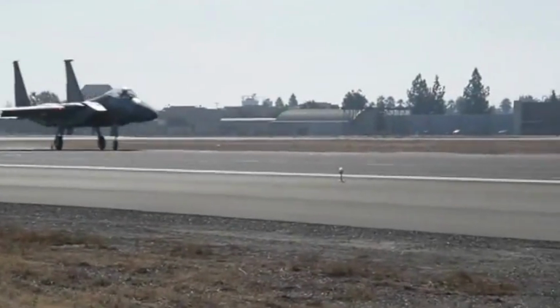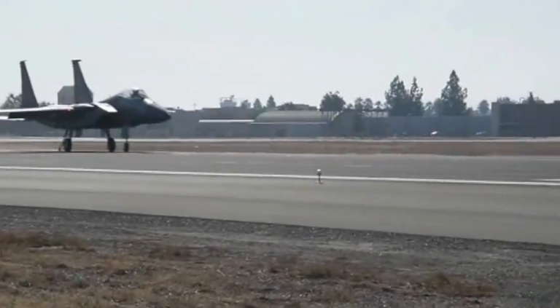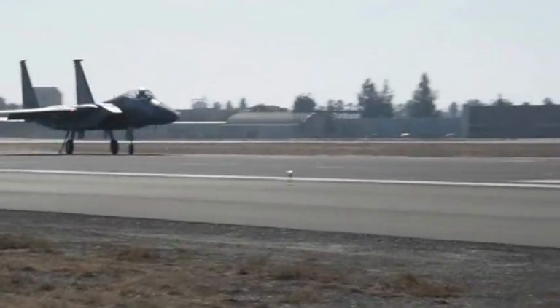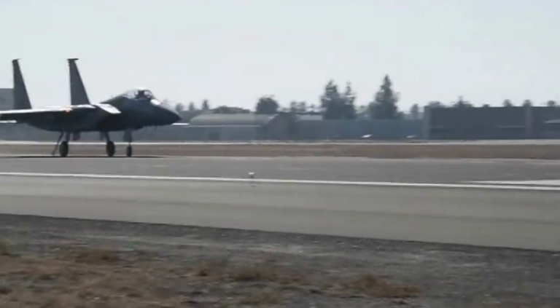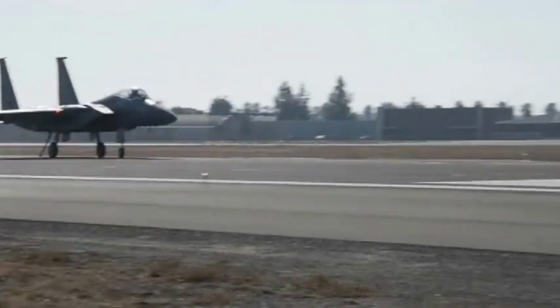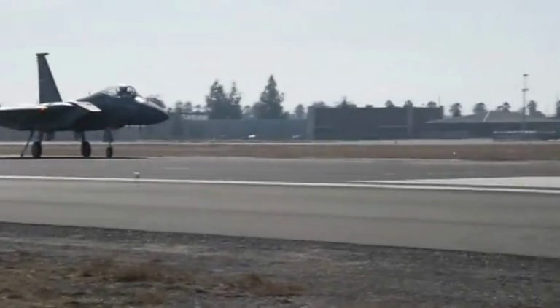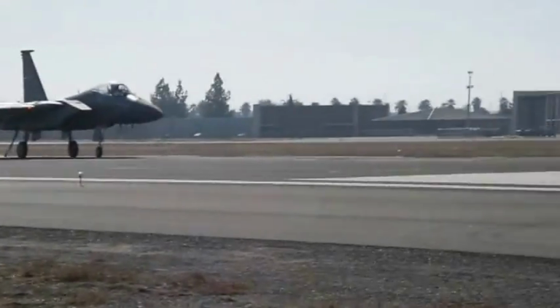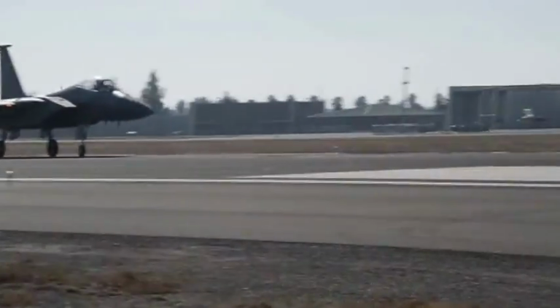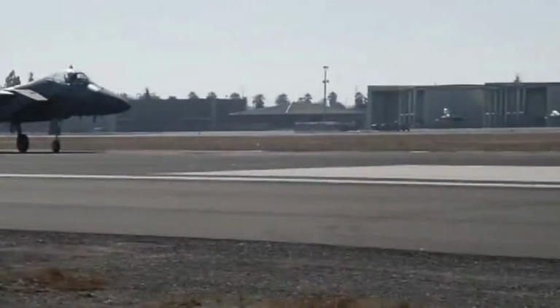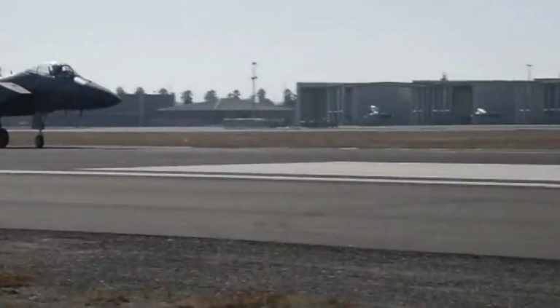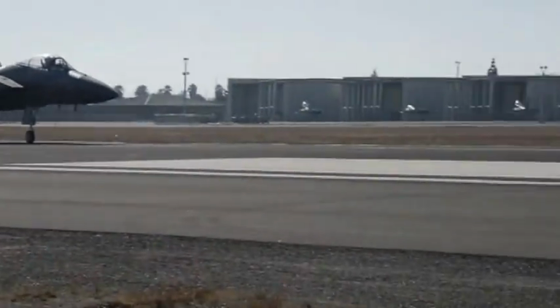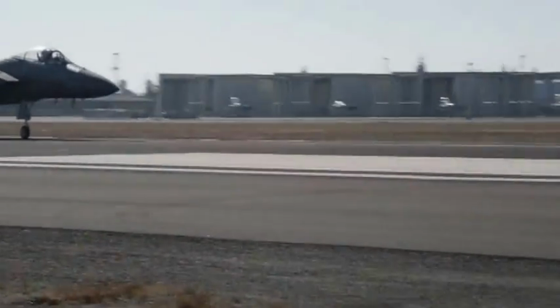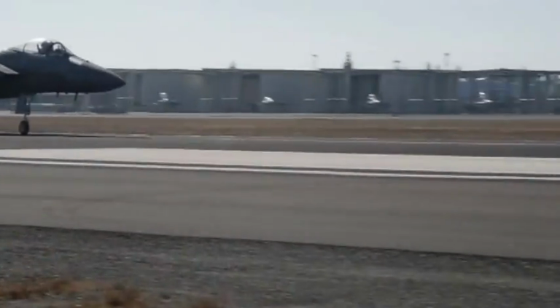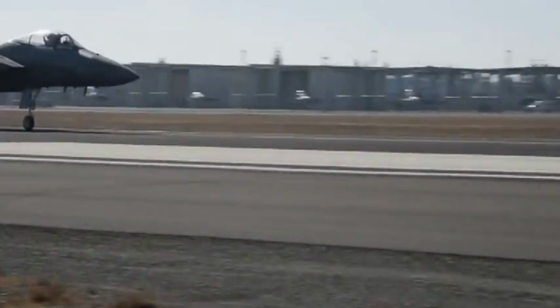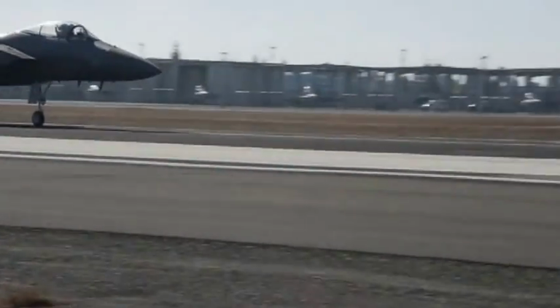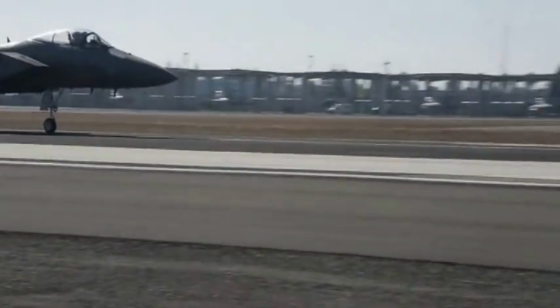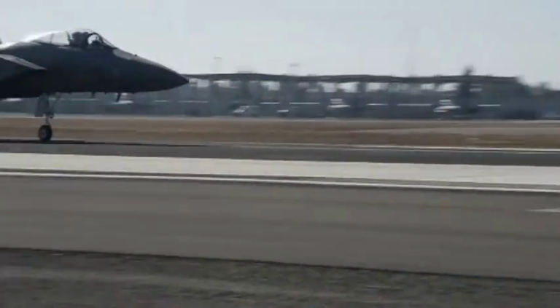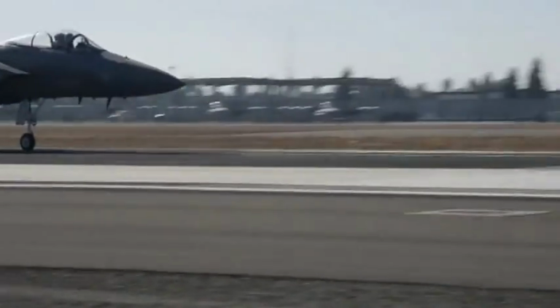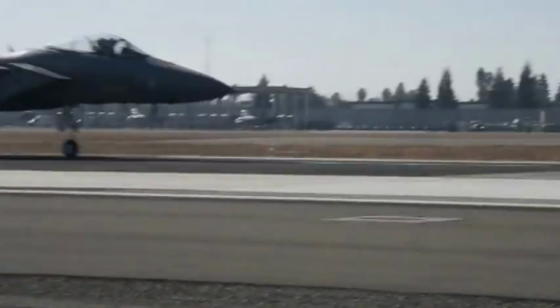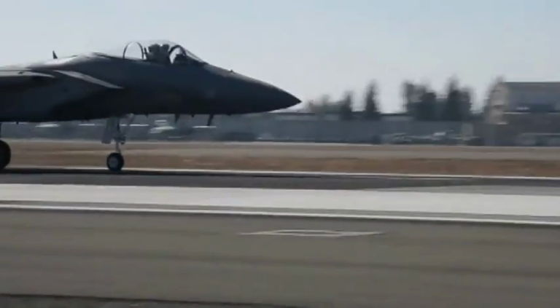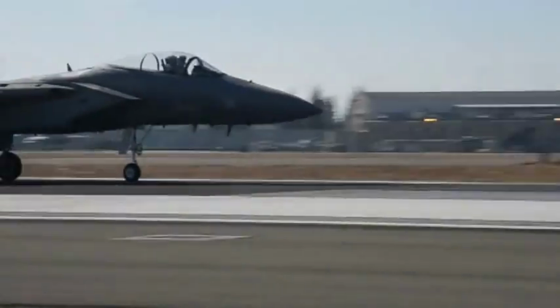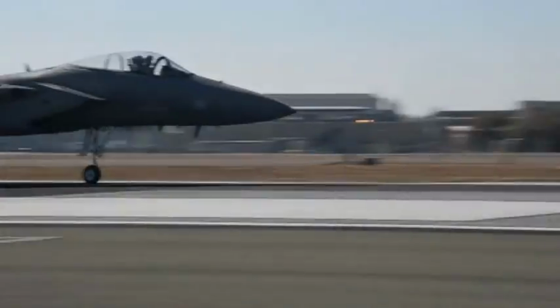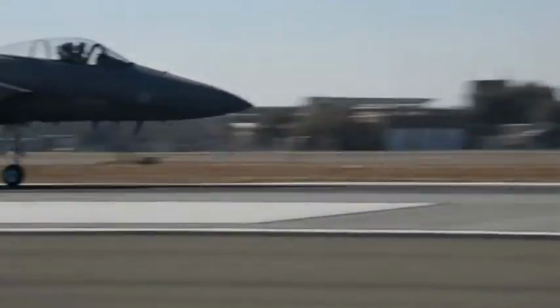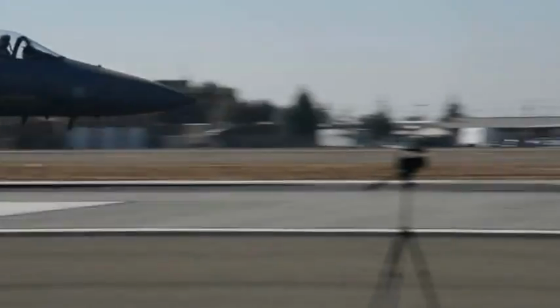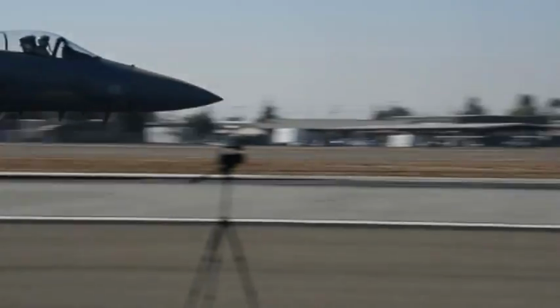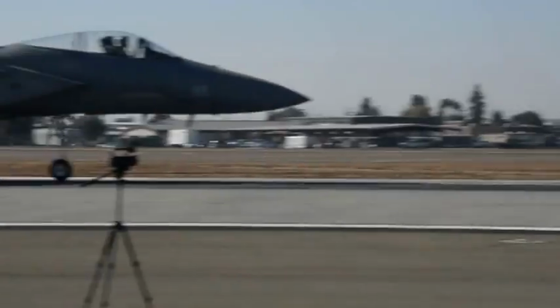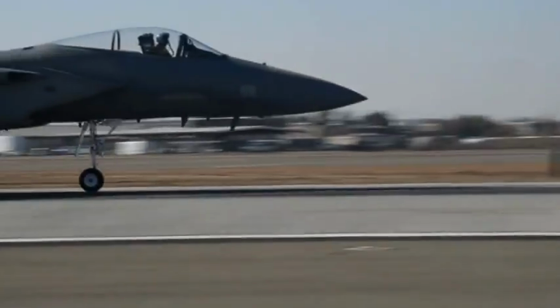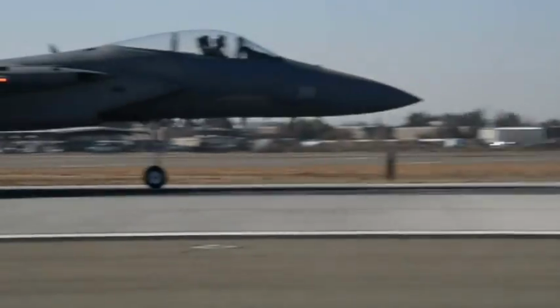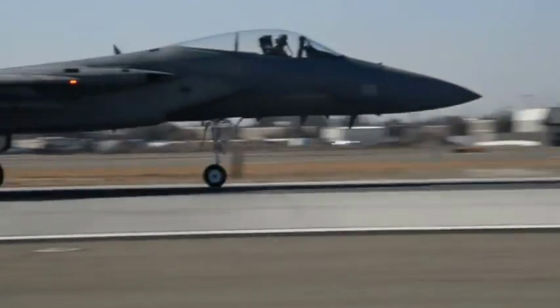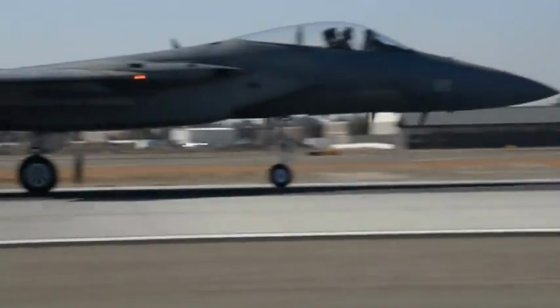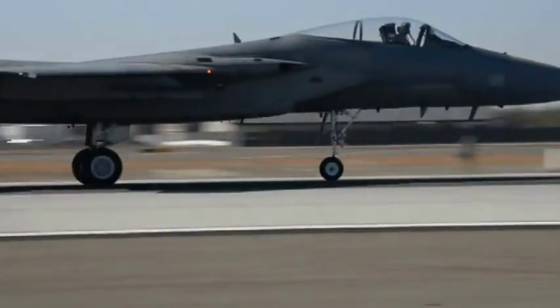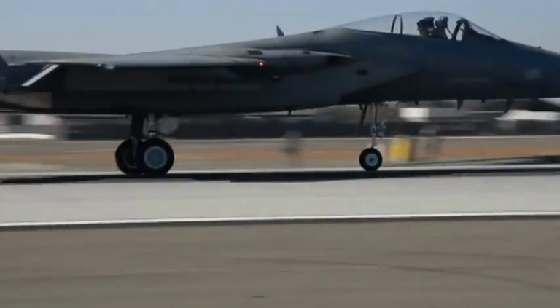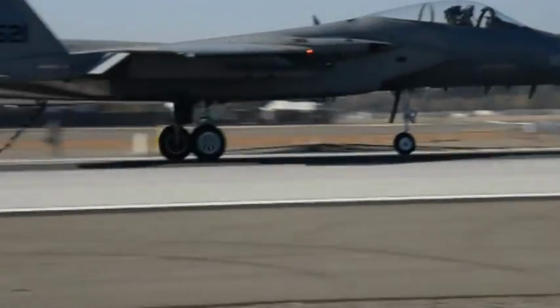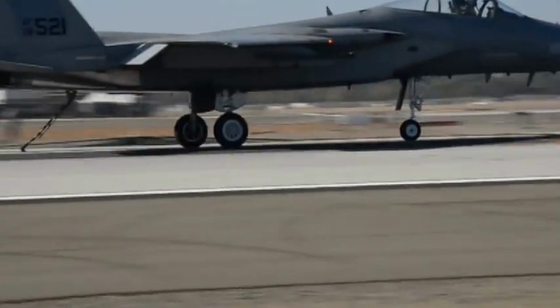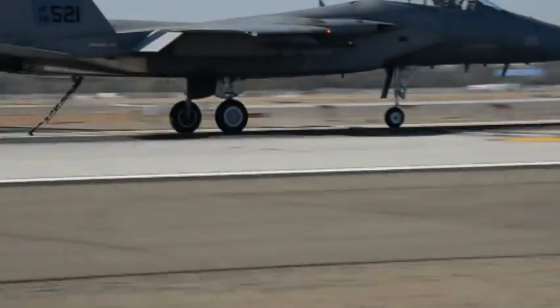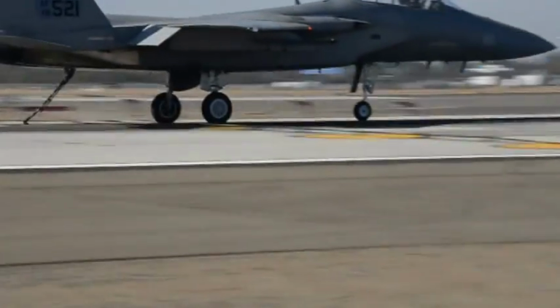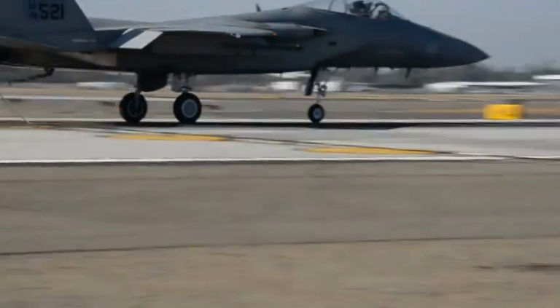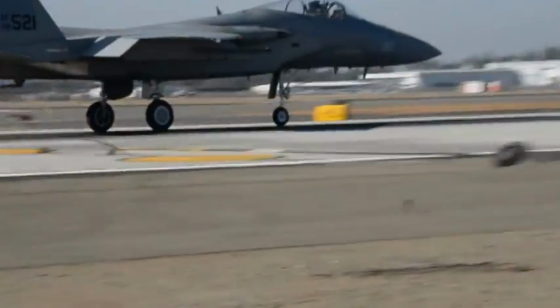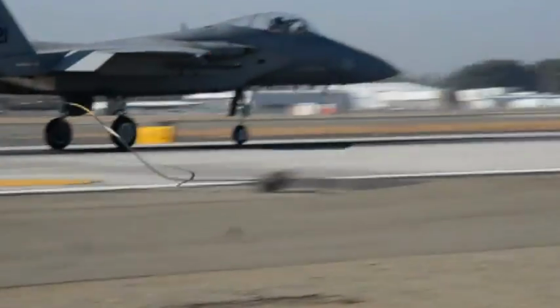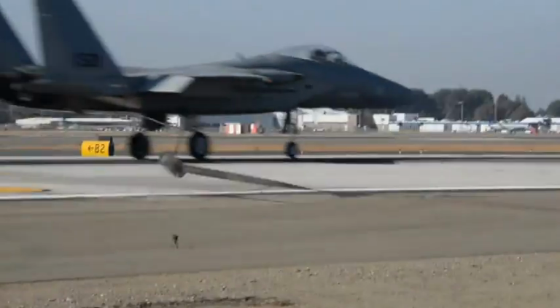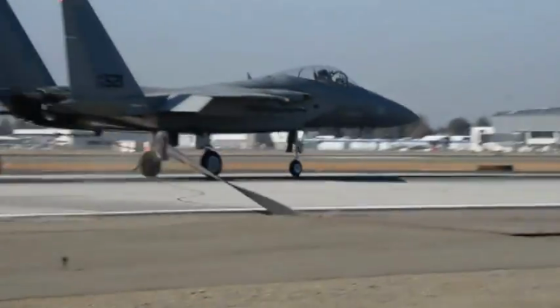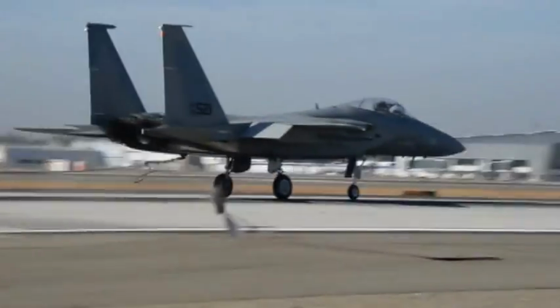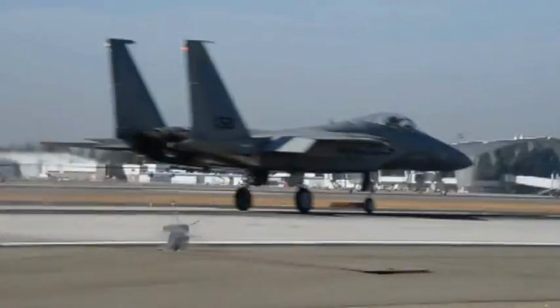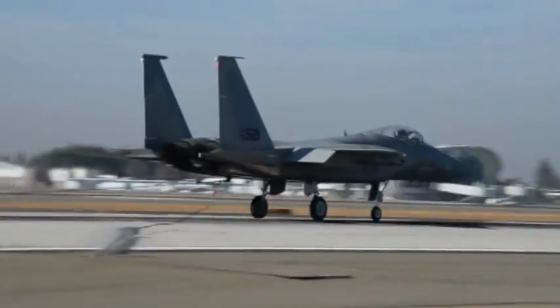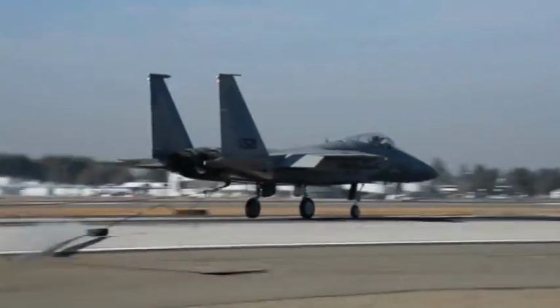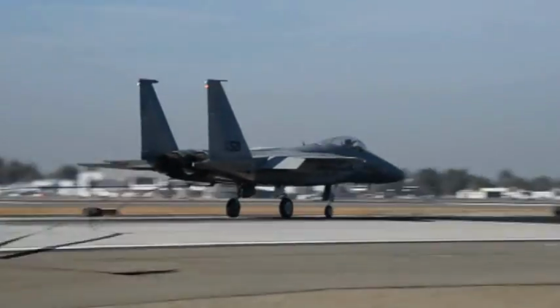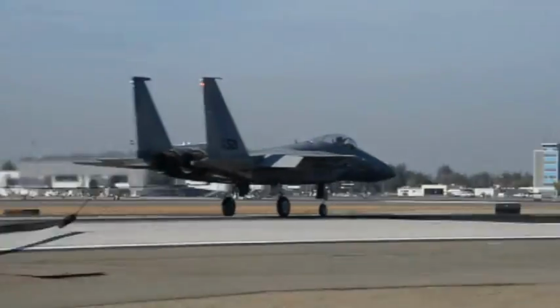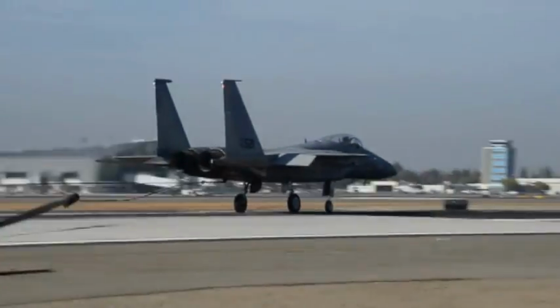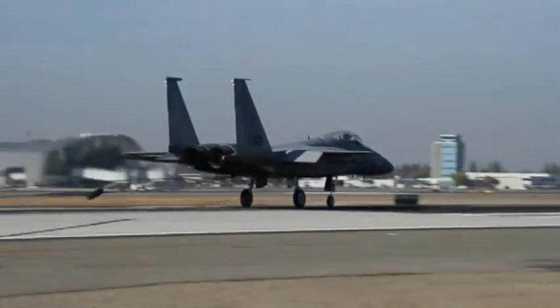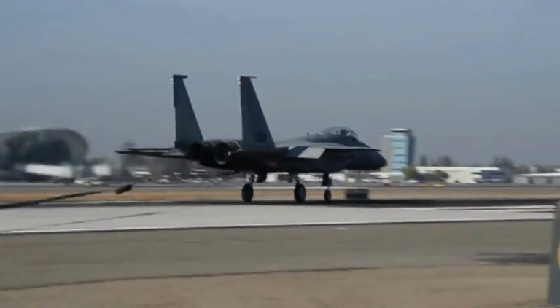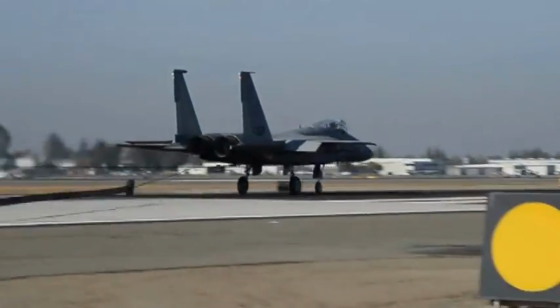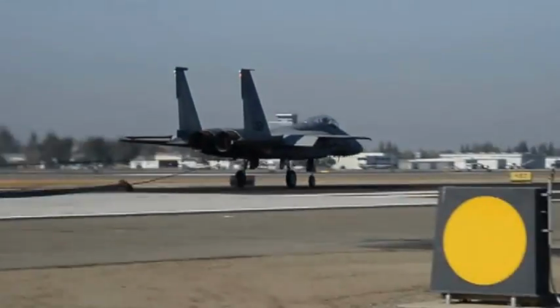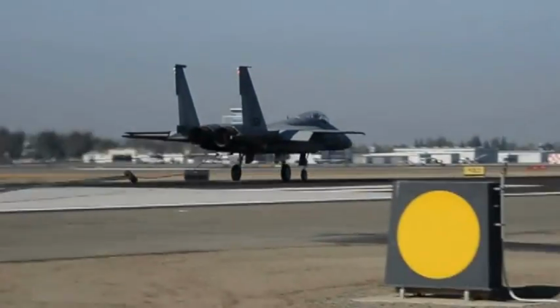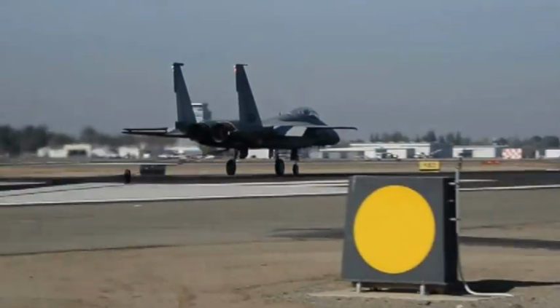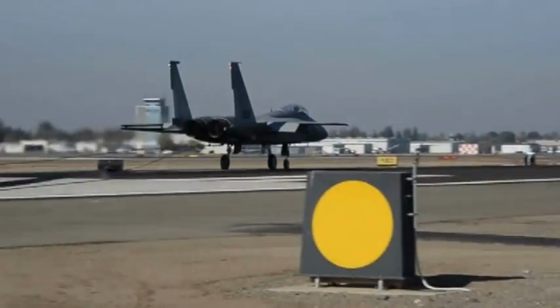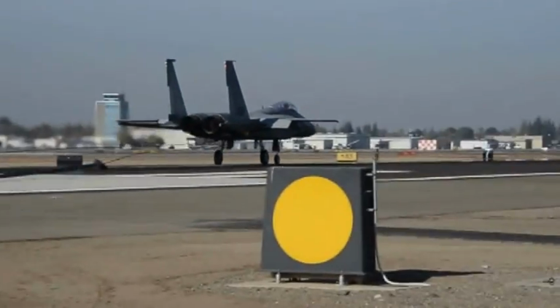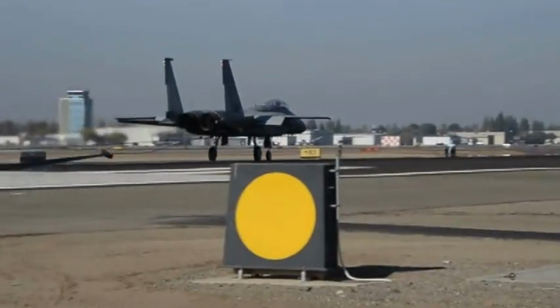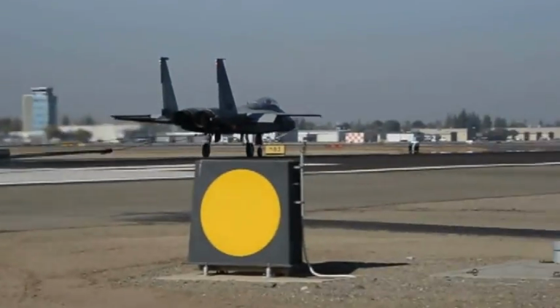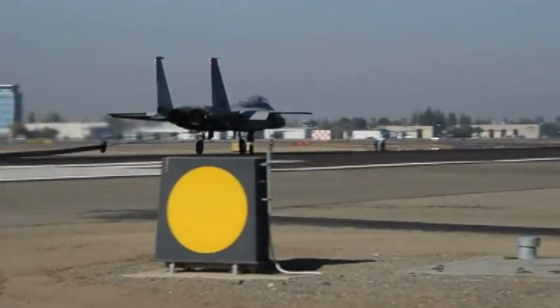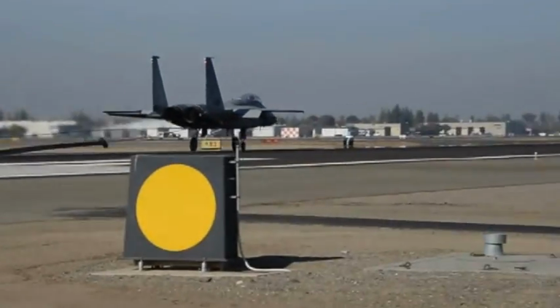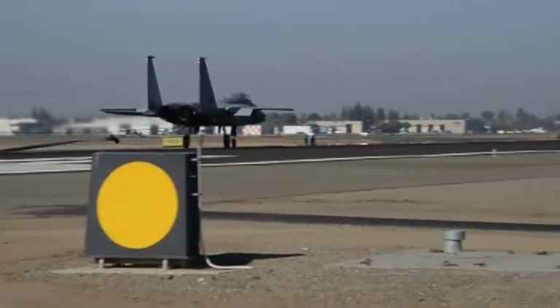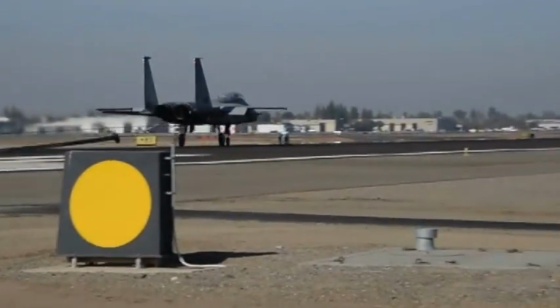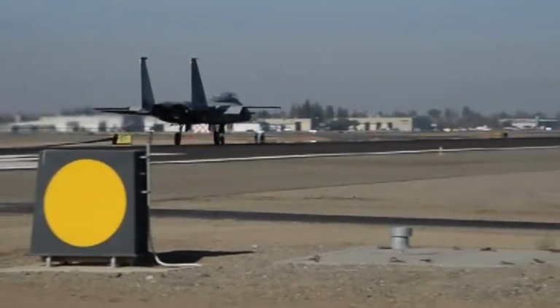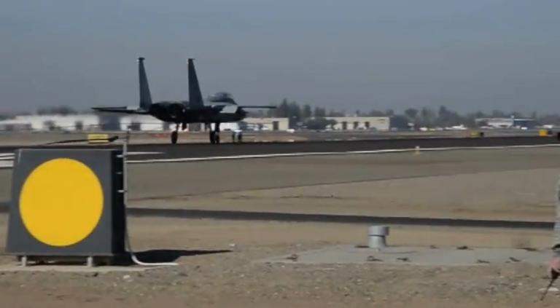The 144th Fighter Wing tested an emergency arrest barrier for the first time after receiving F-15s.